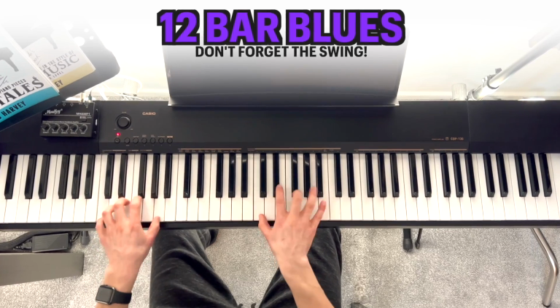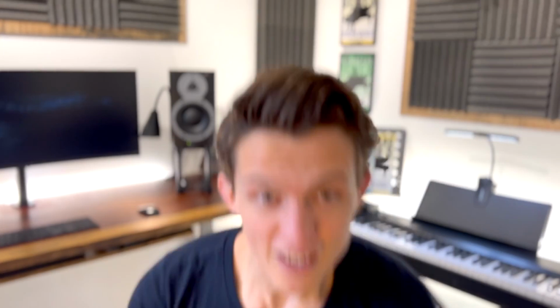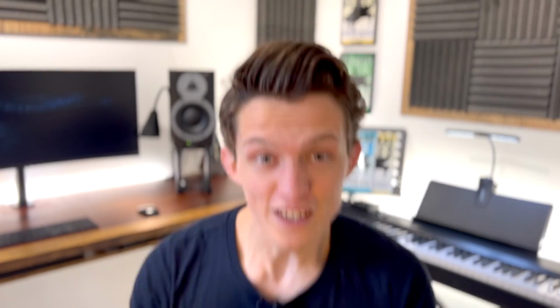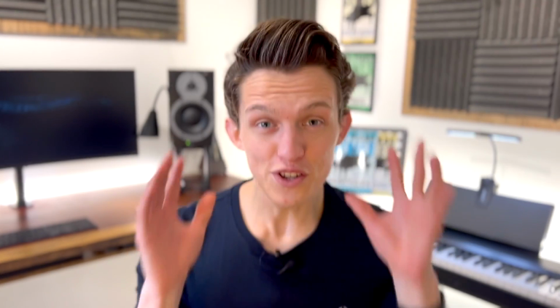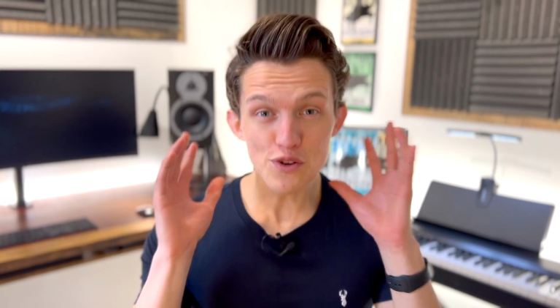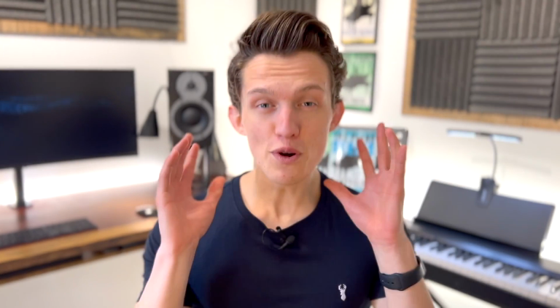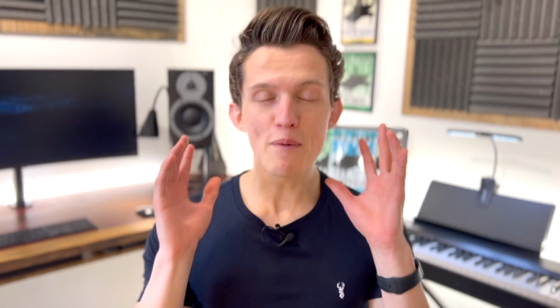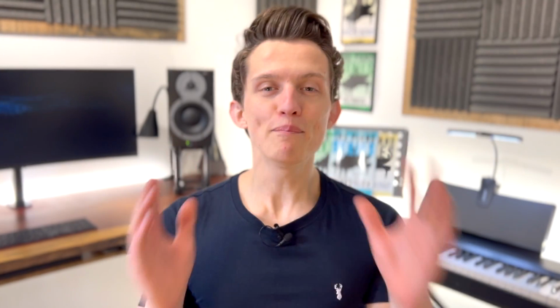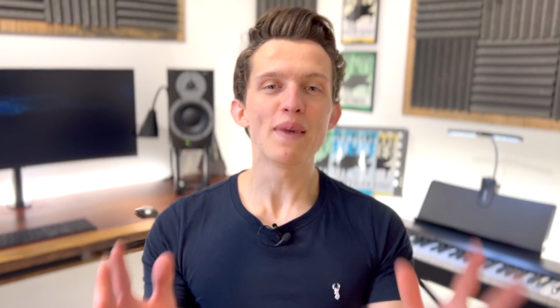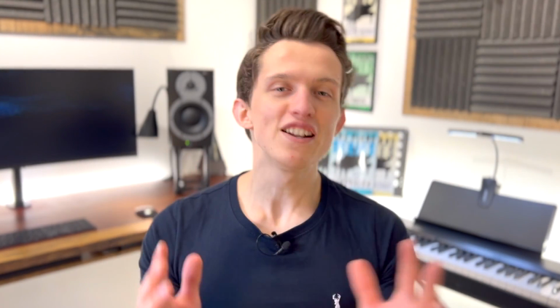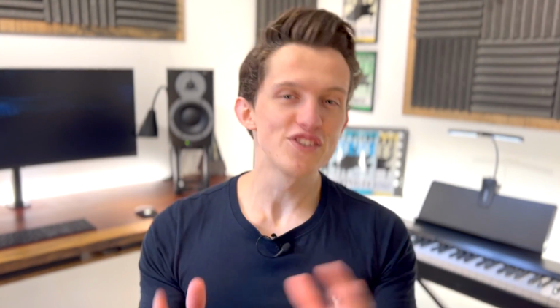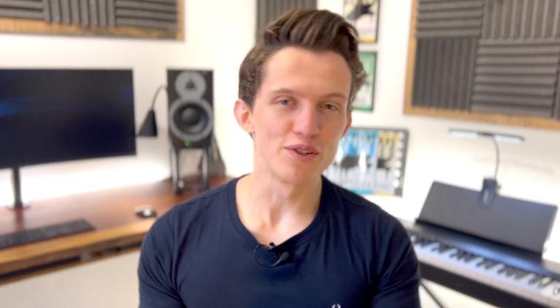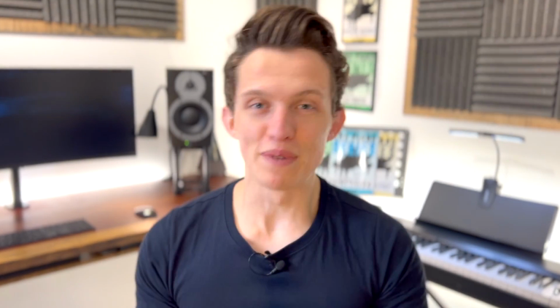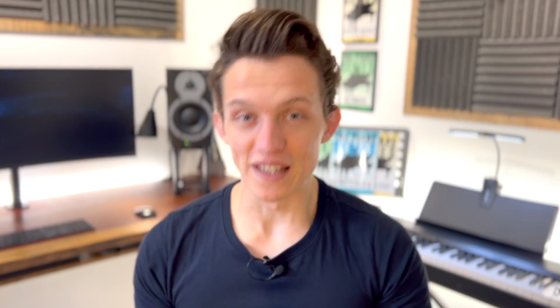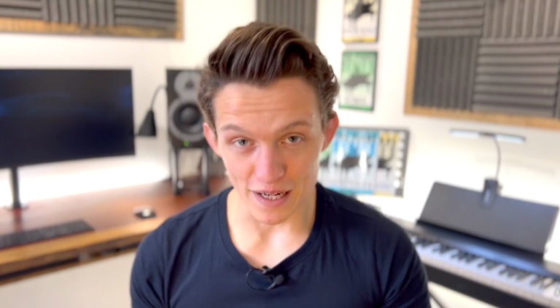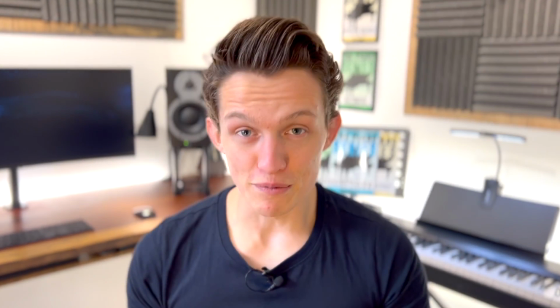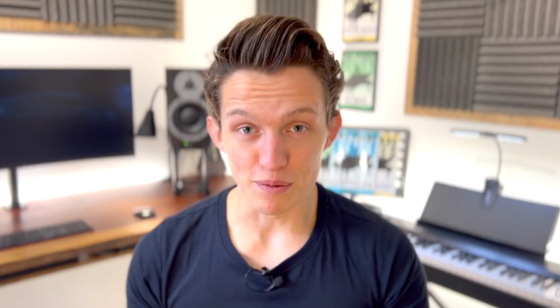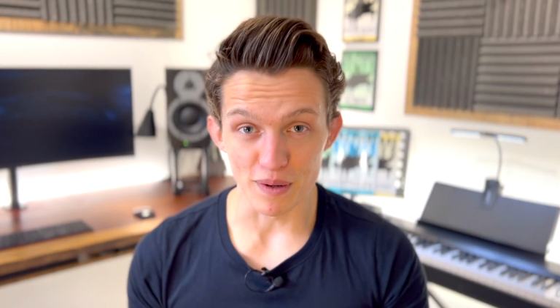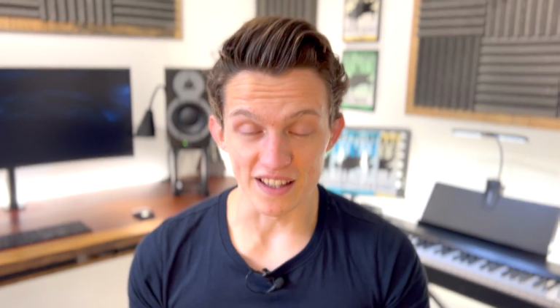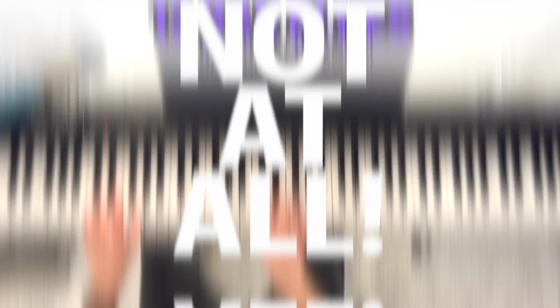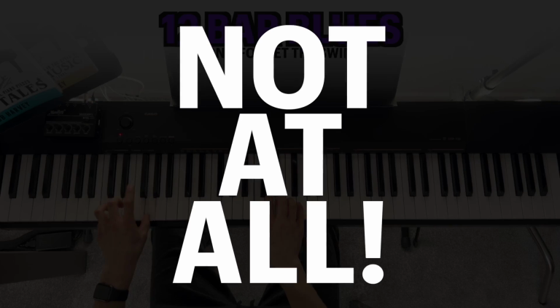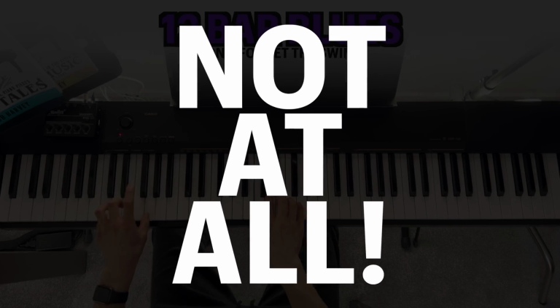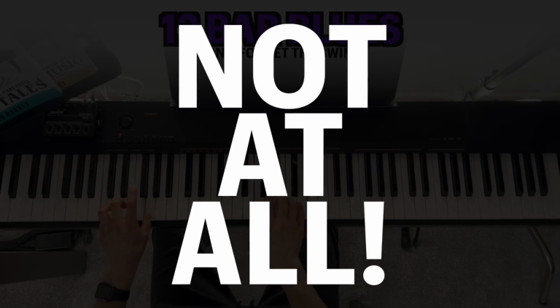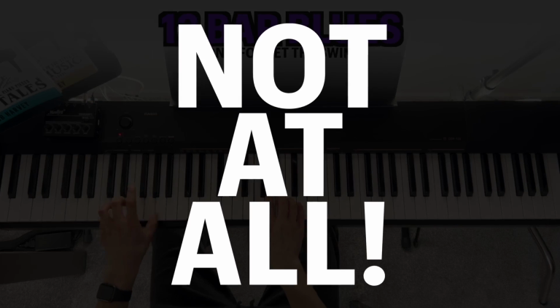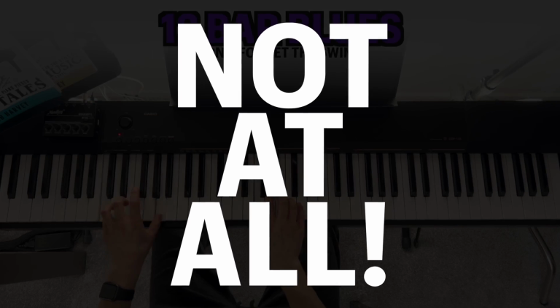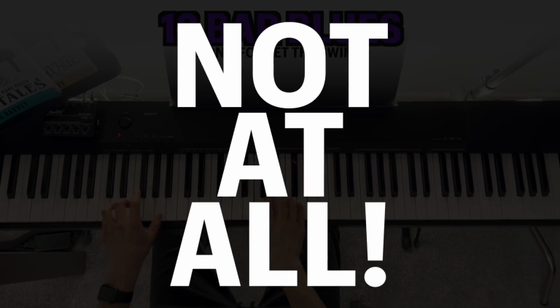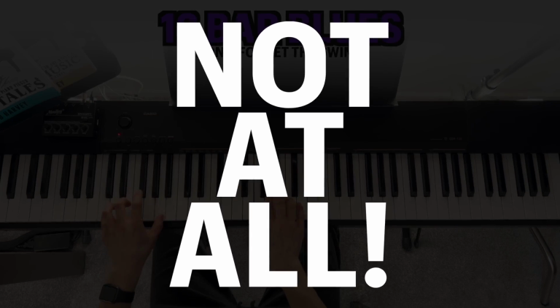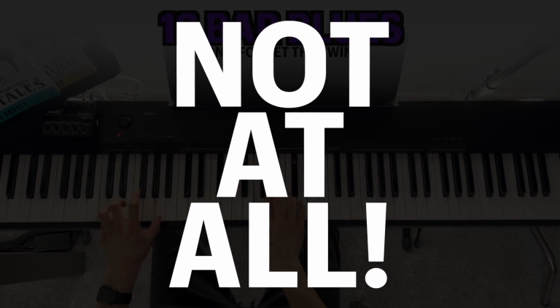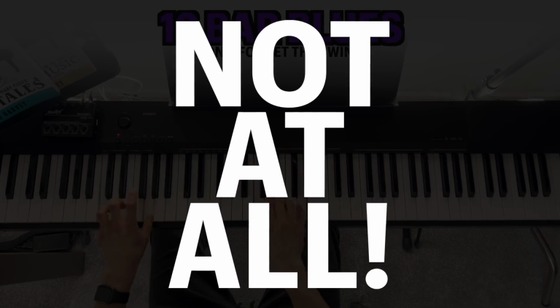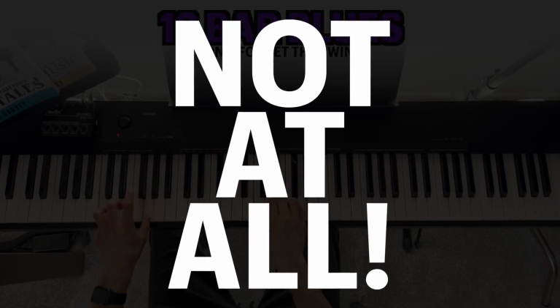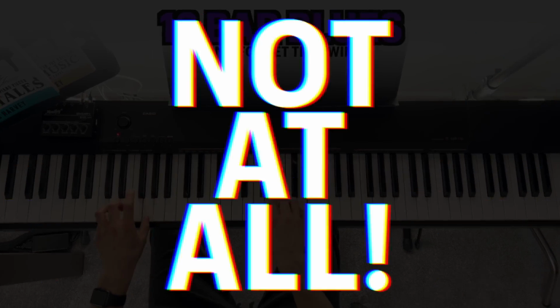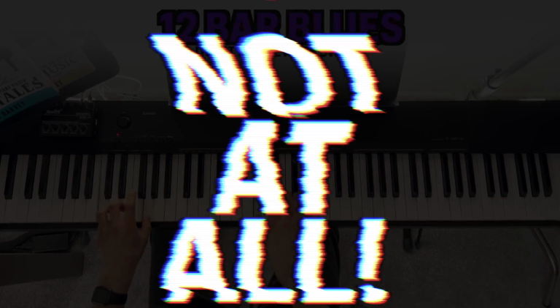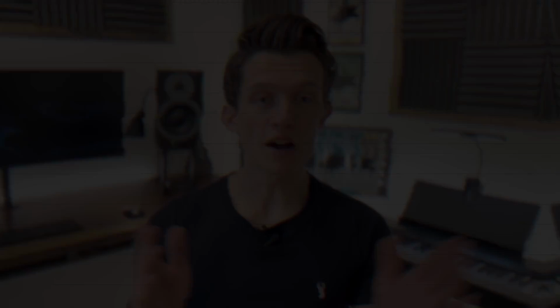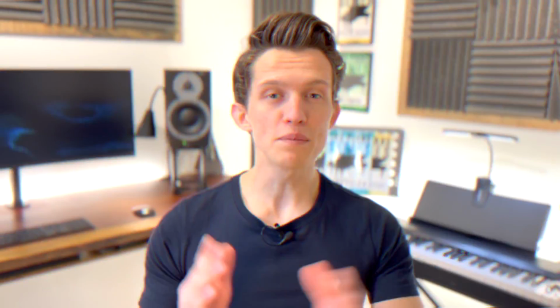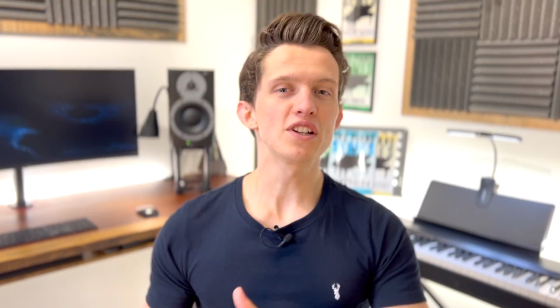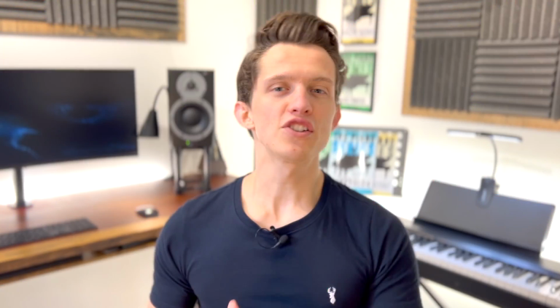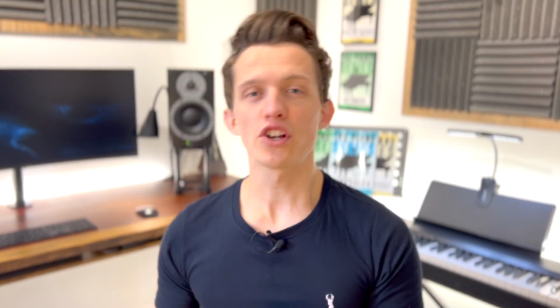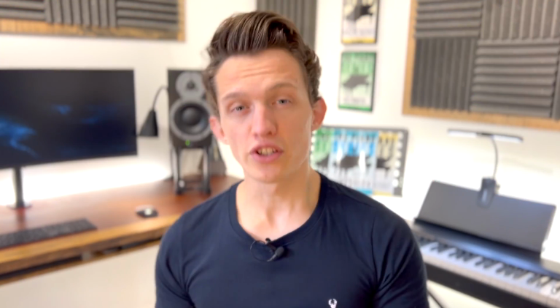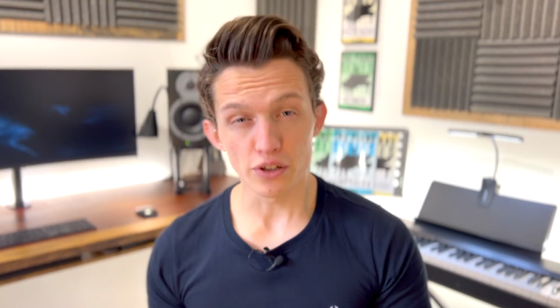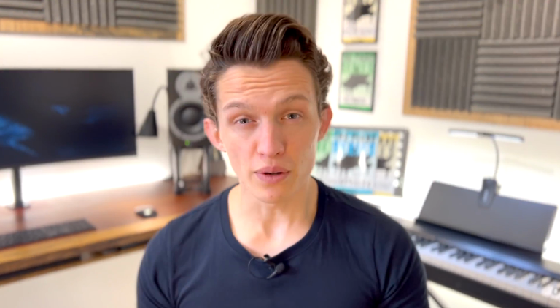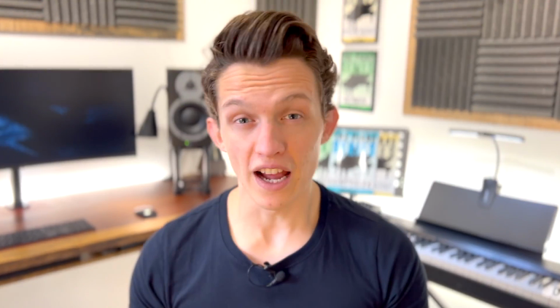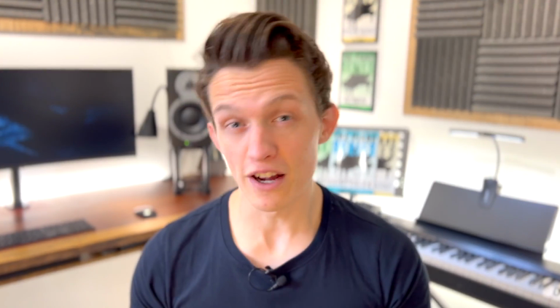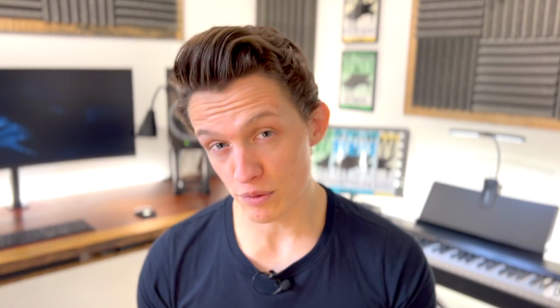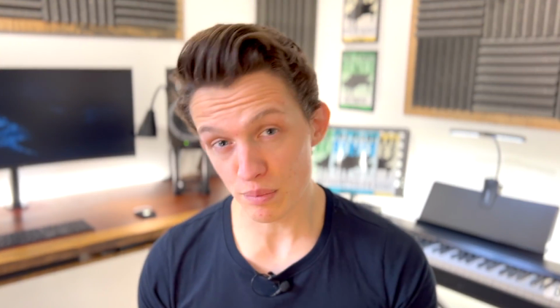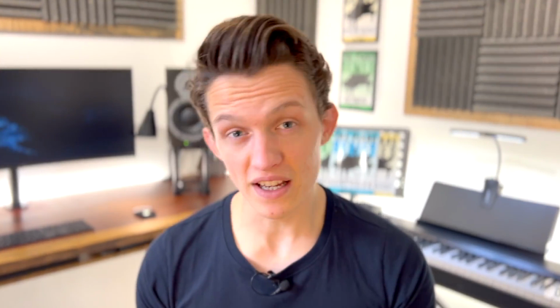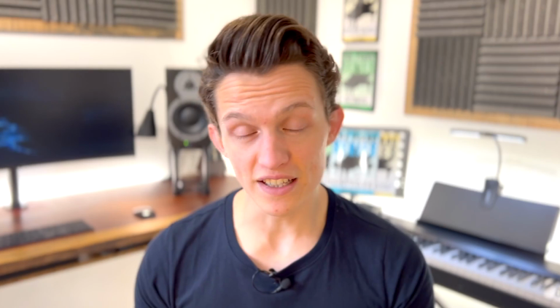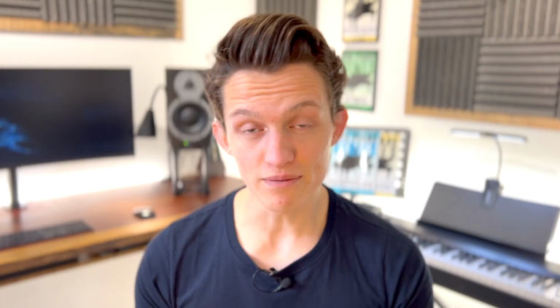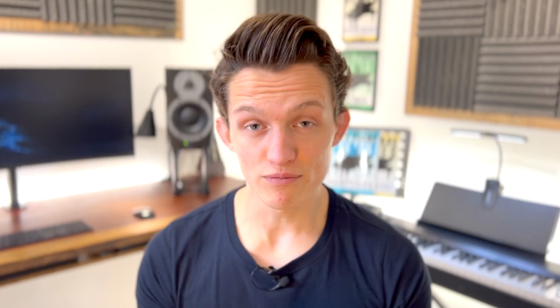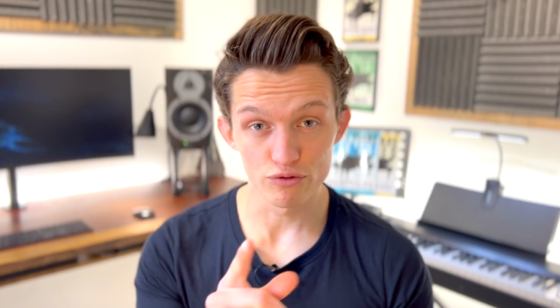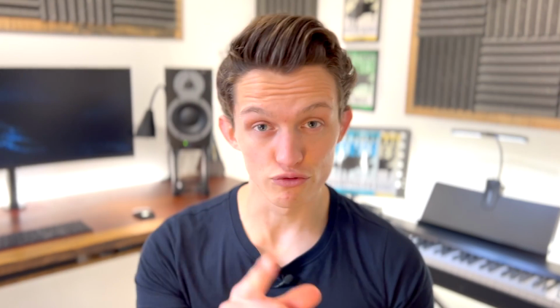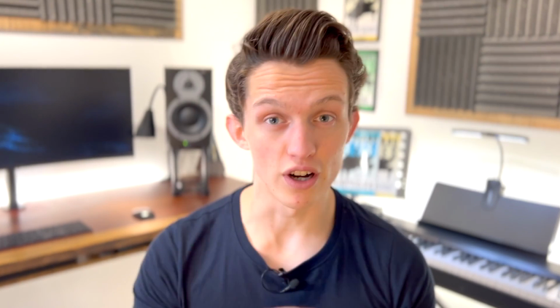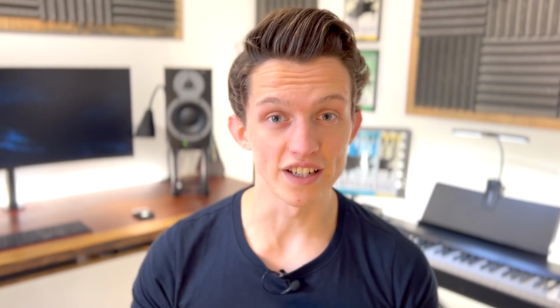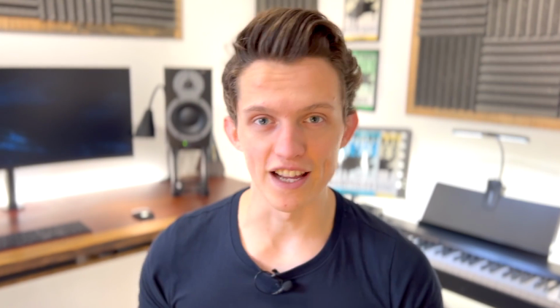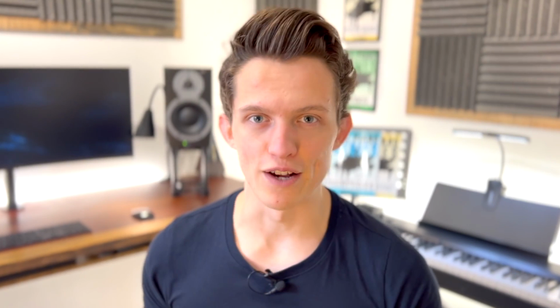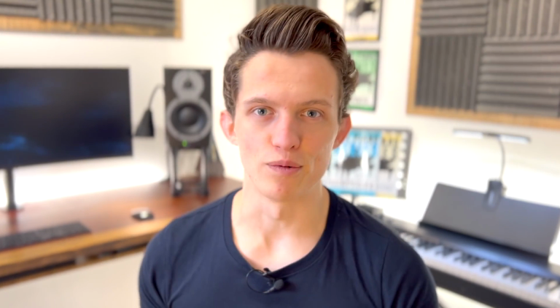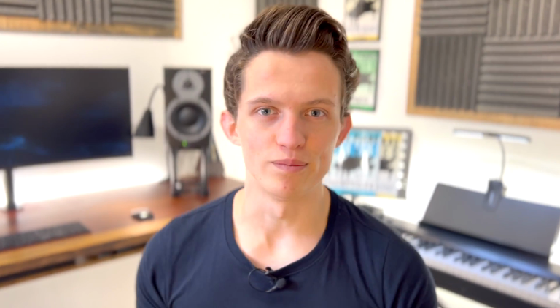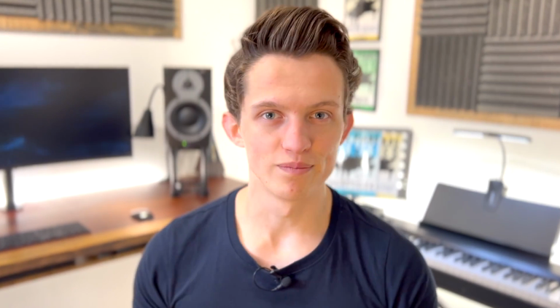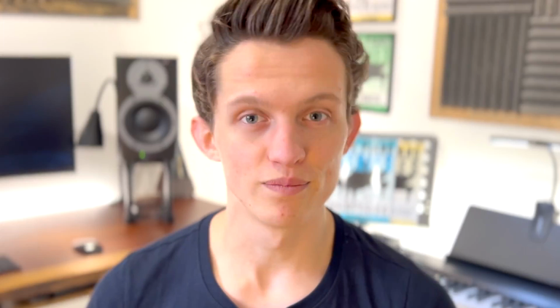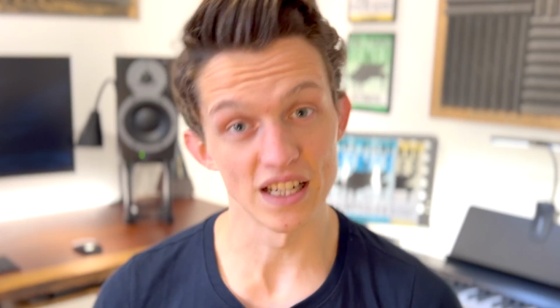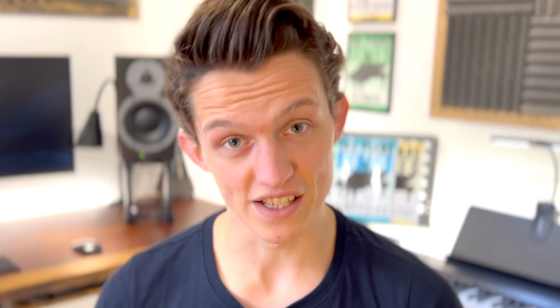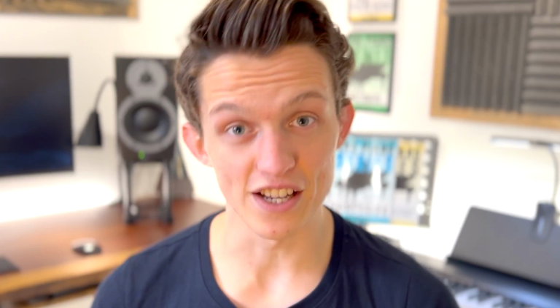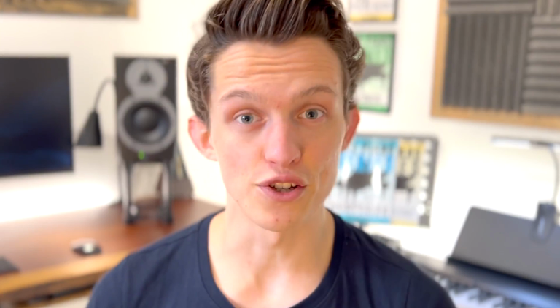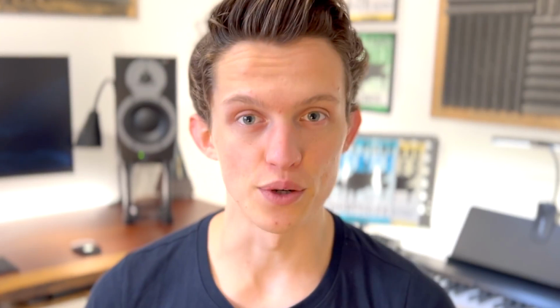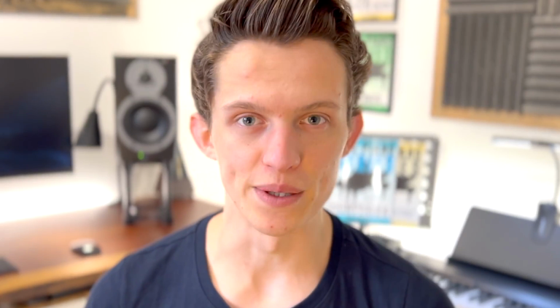Can you imagine being able to play that? Well, I'm going to show you how to play it right now. Let's get to it.